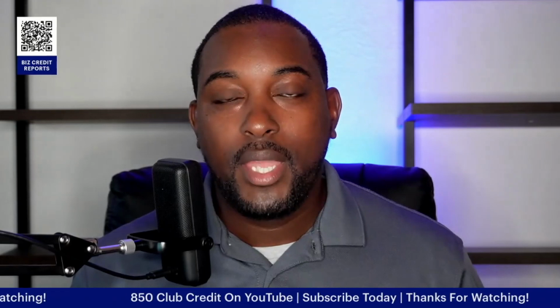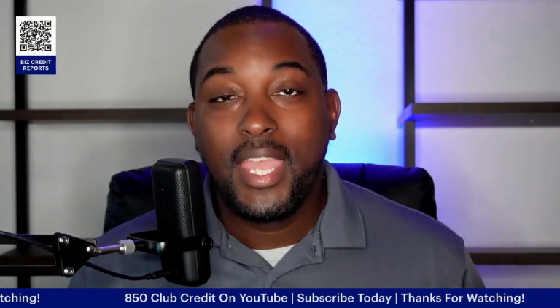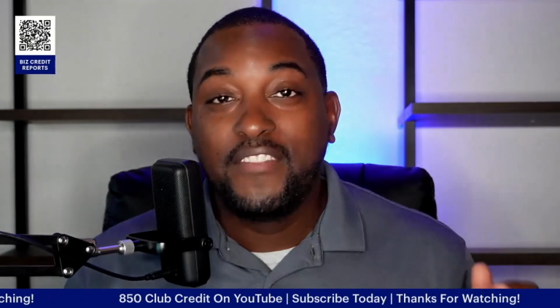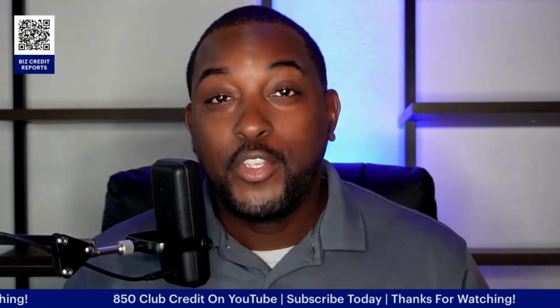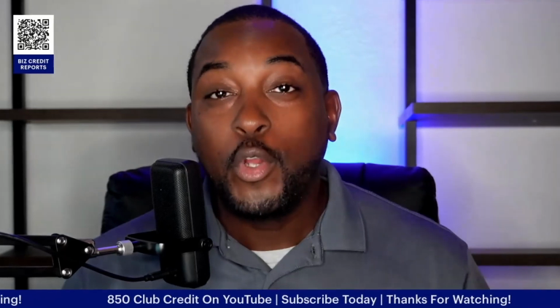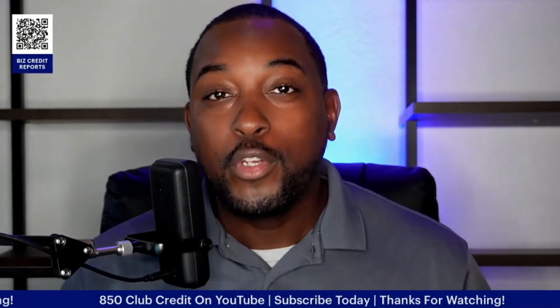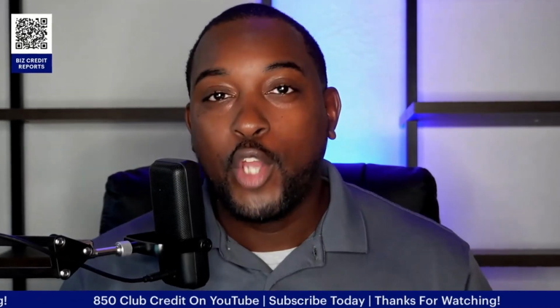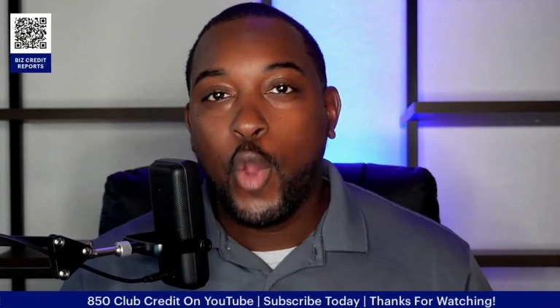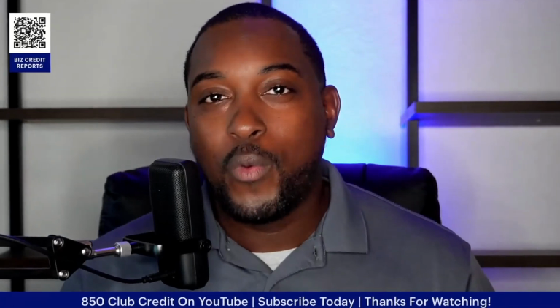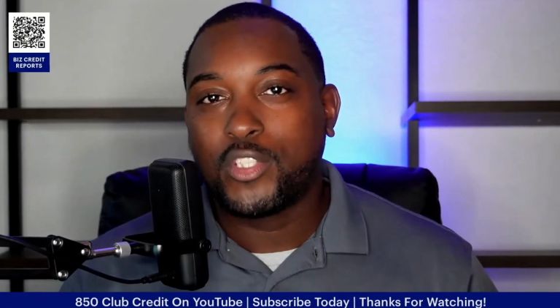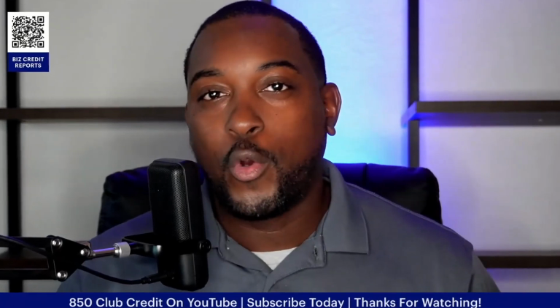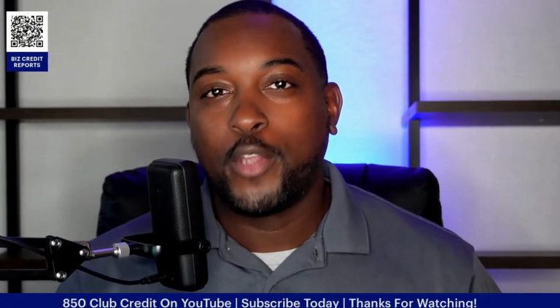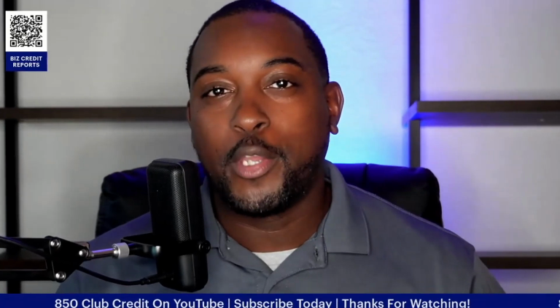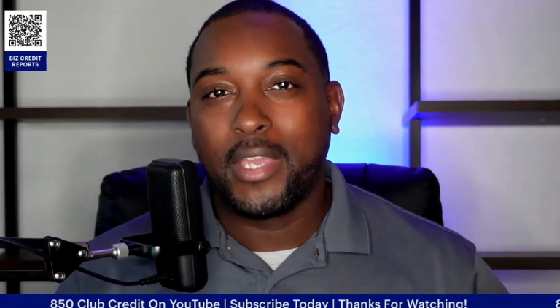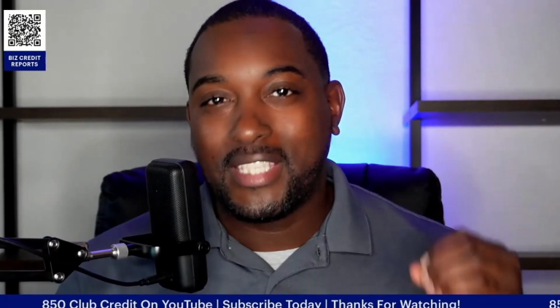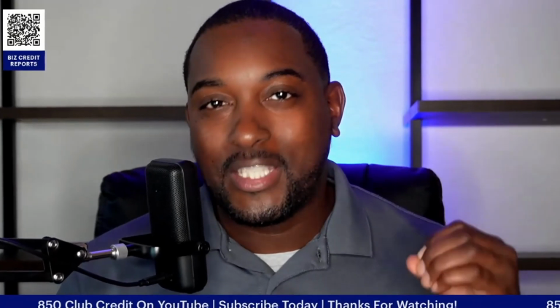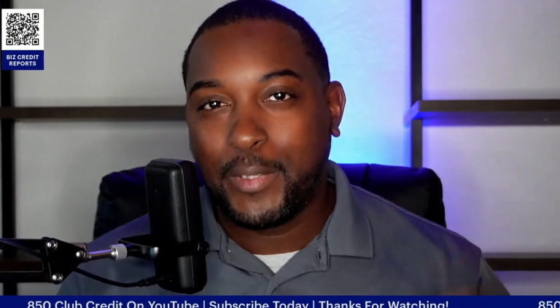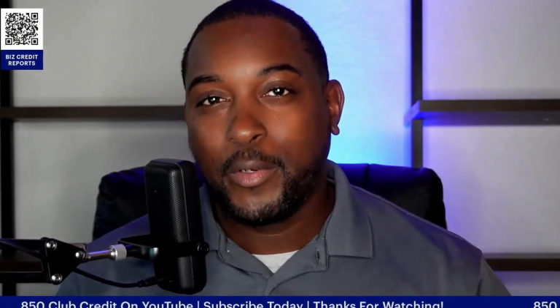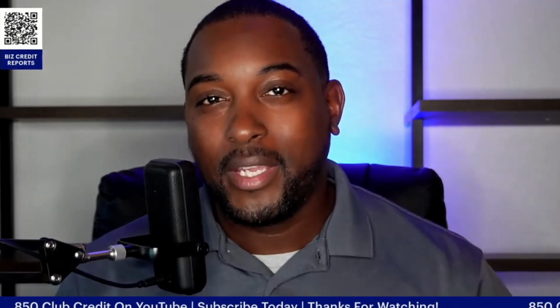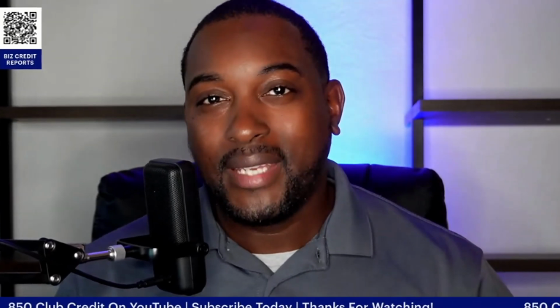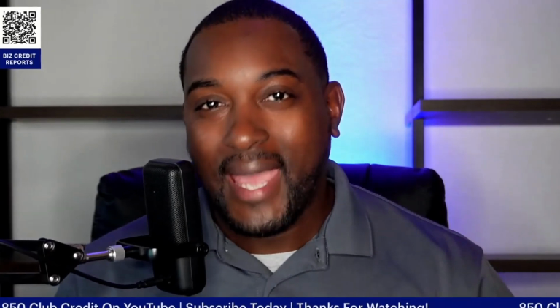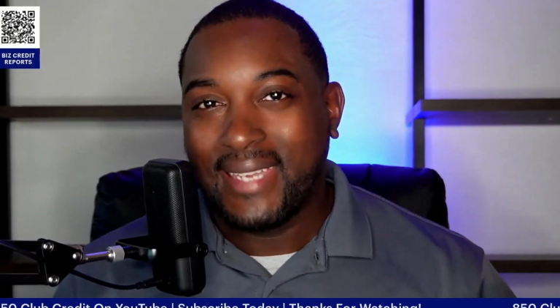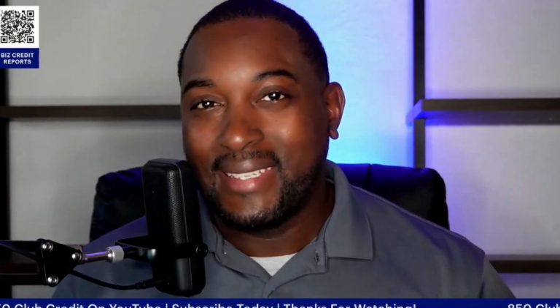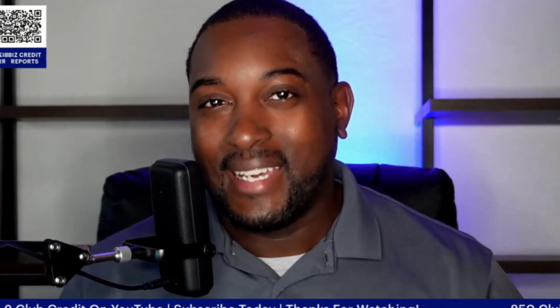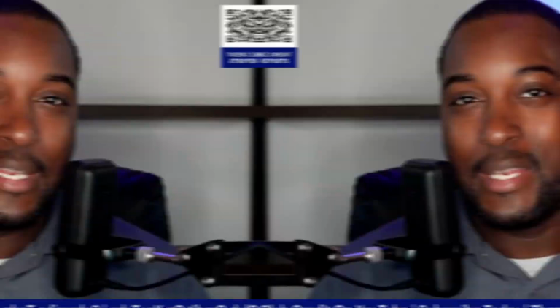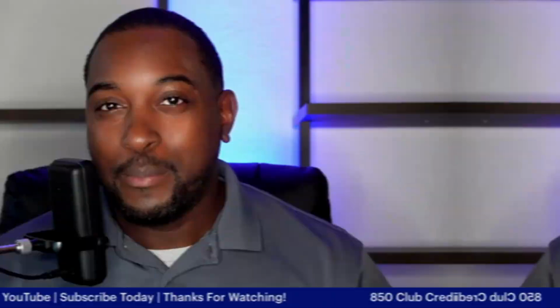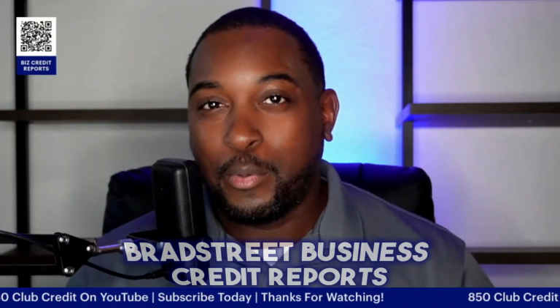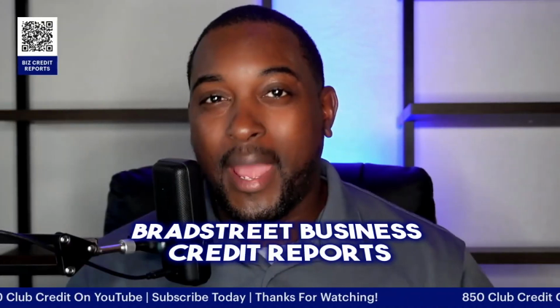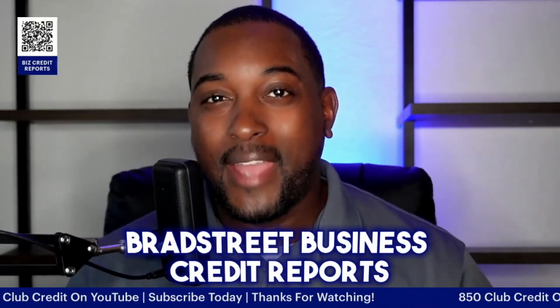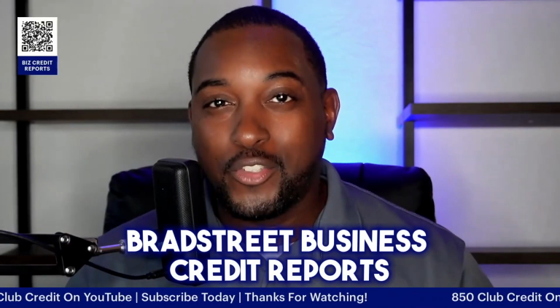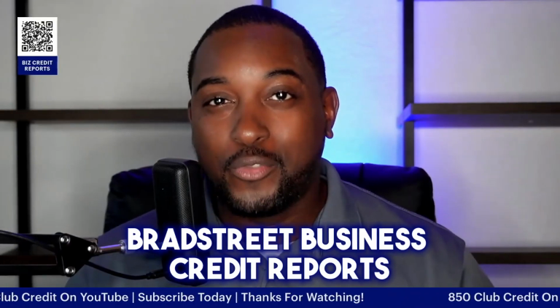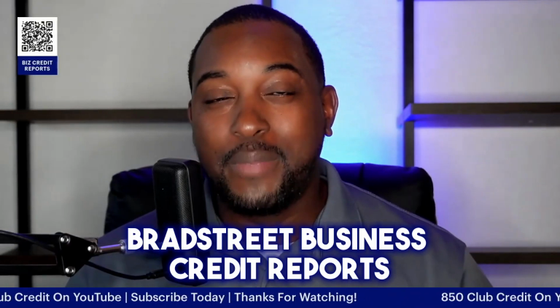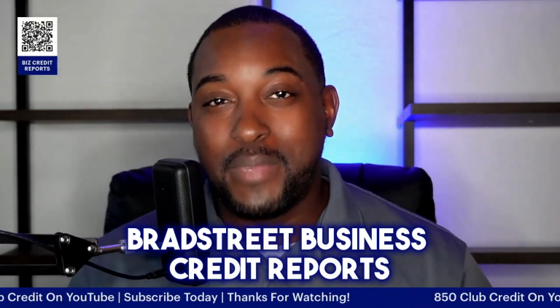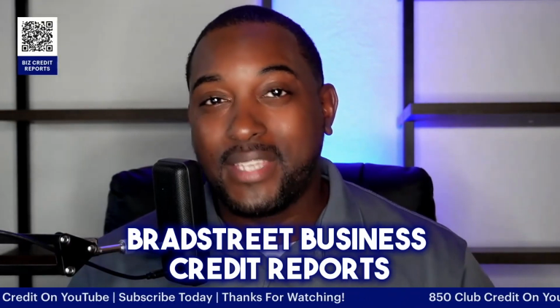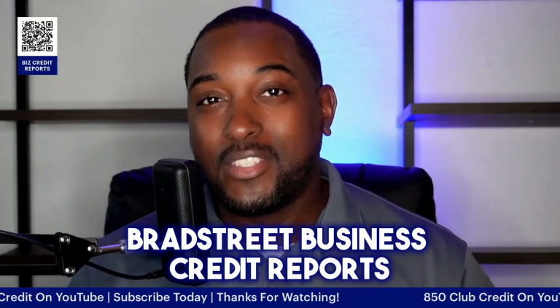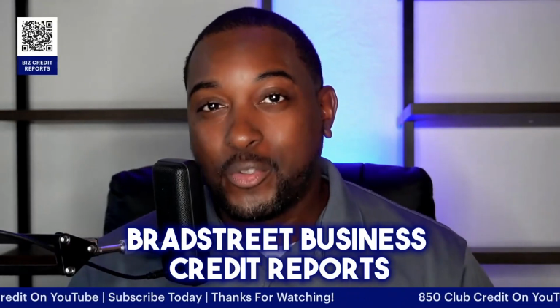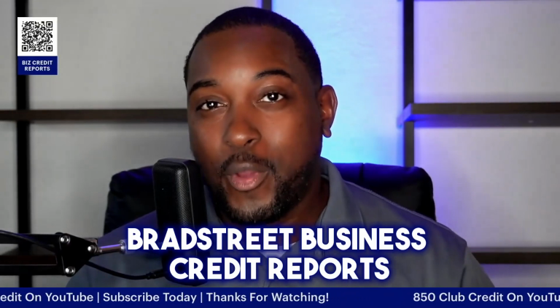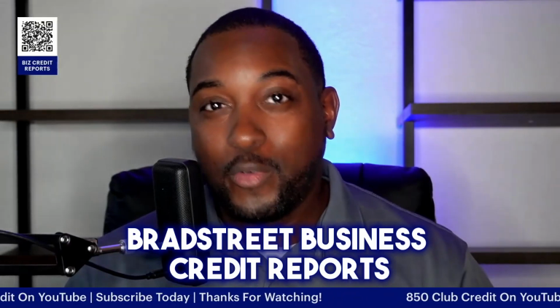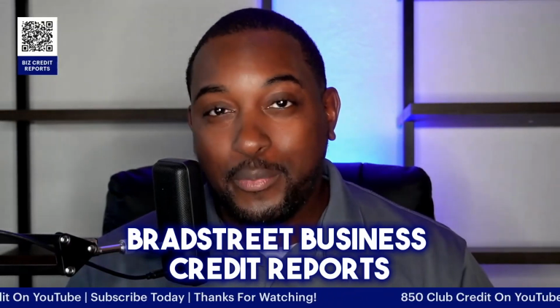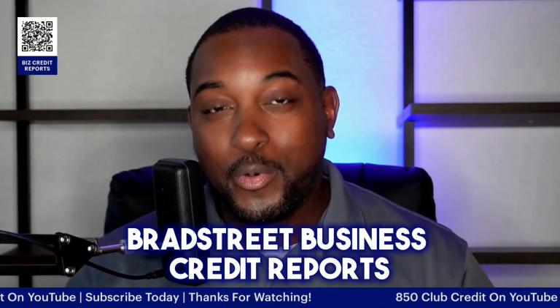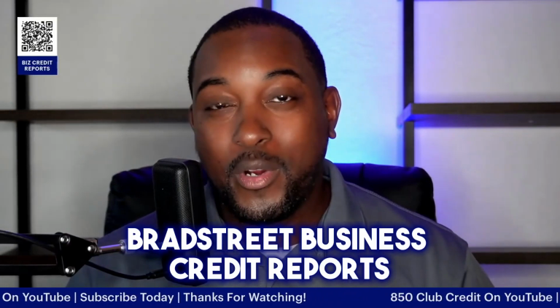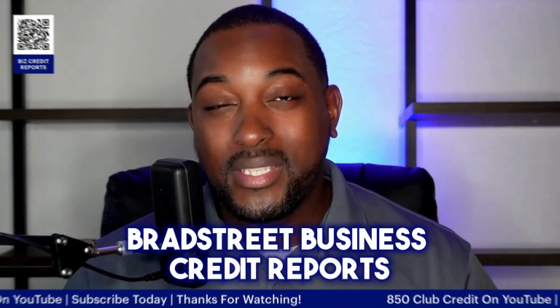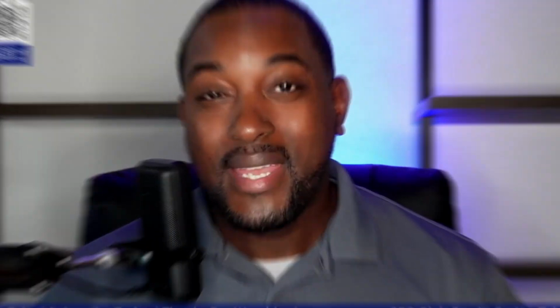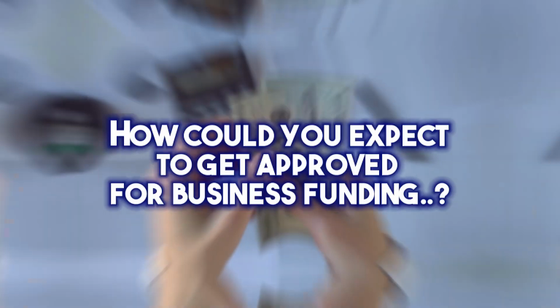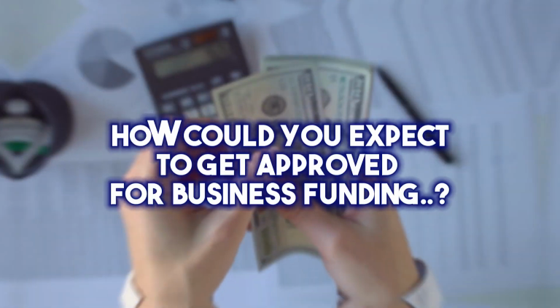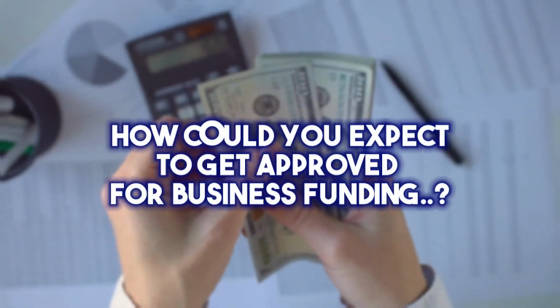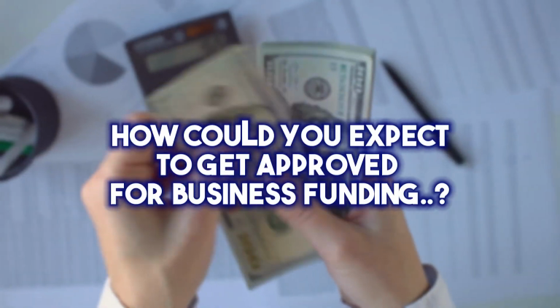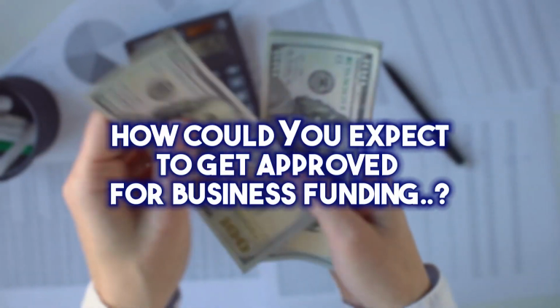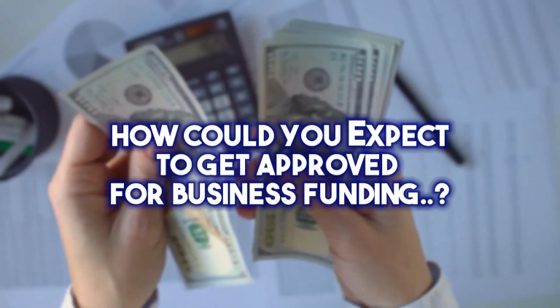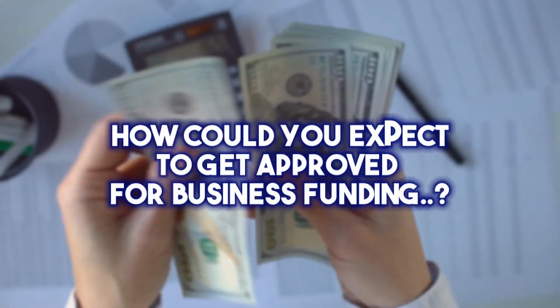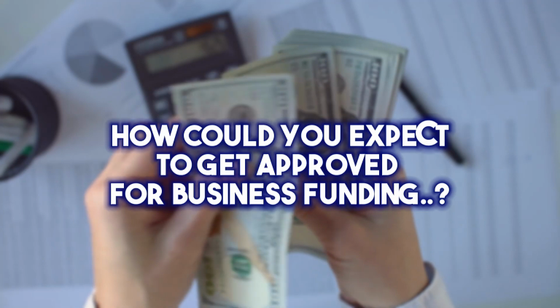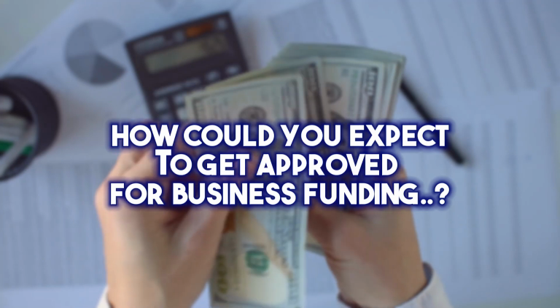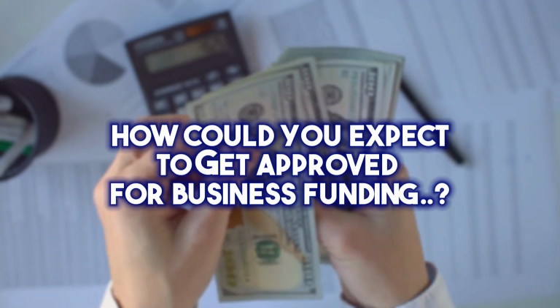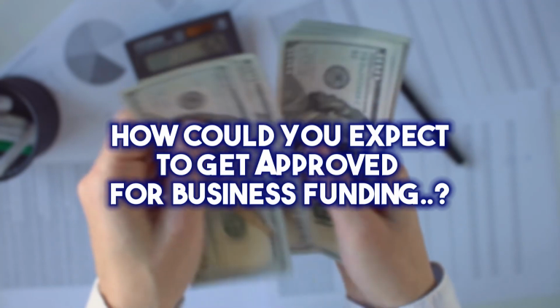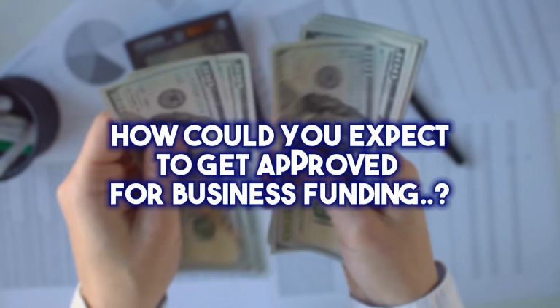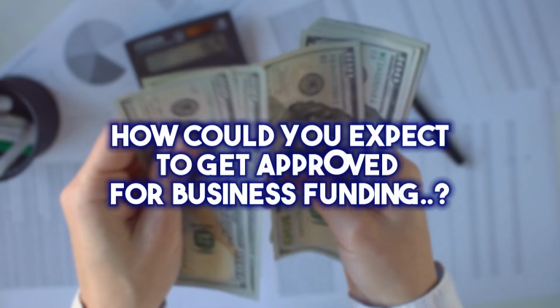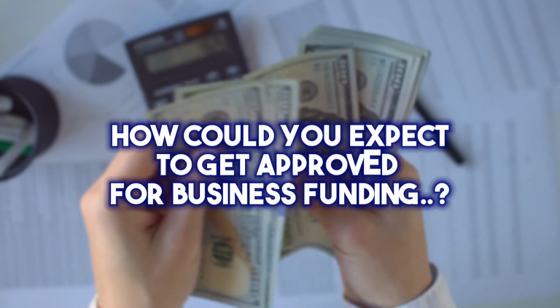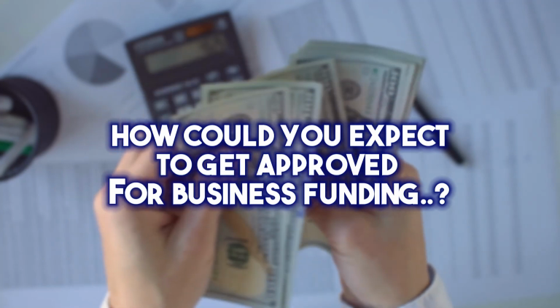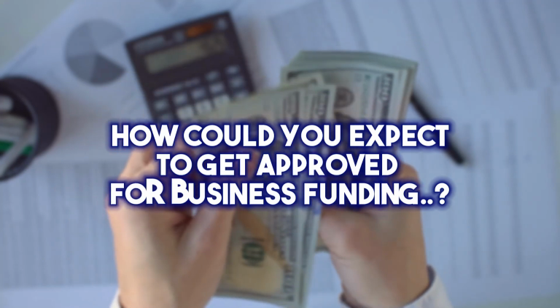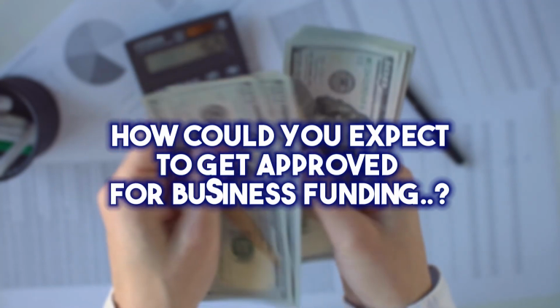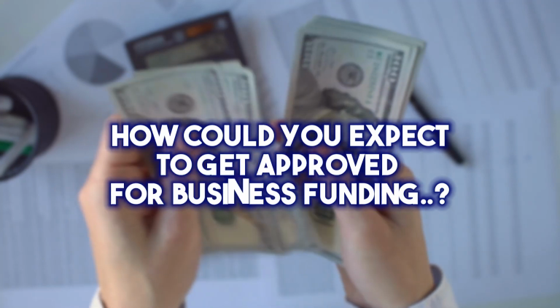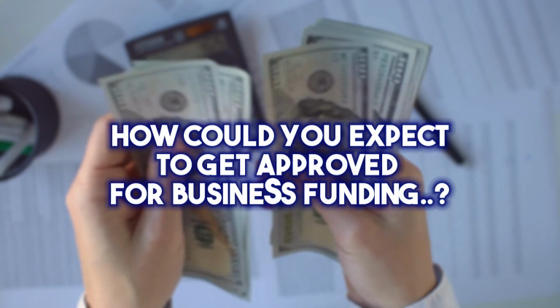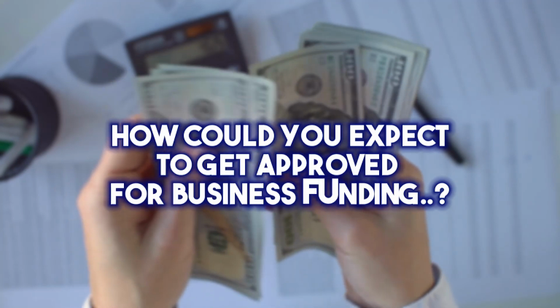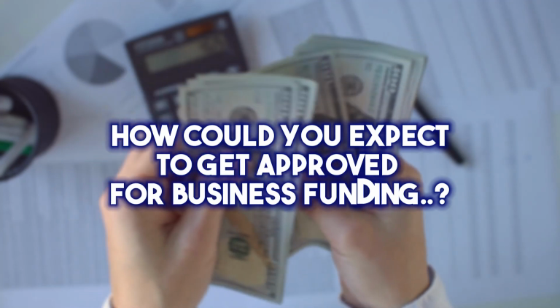If you don't know what's on your Experian and Dun & Bradstreet business credit reports, how could you expect to get approved for business funding?